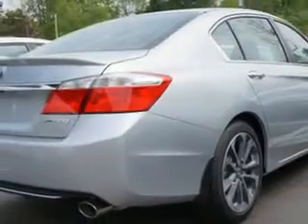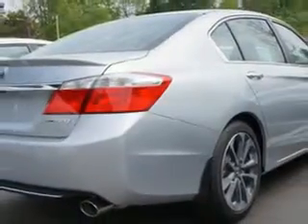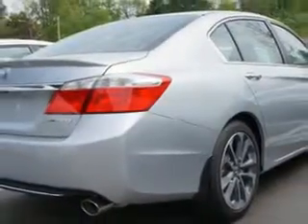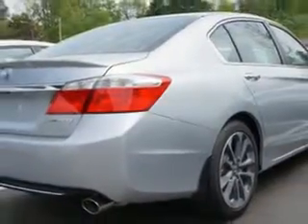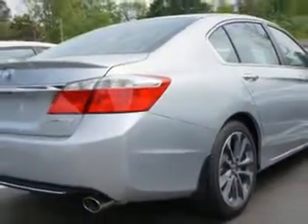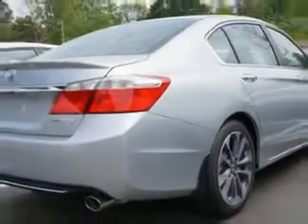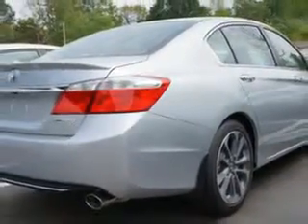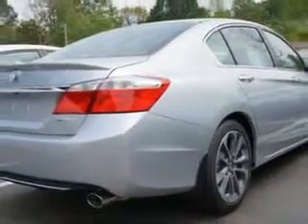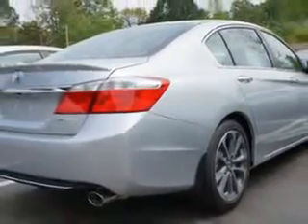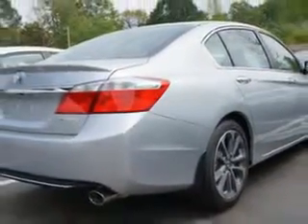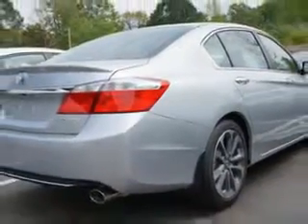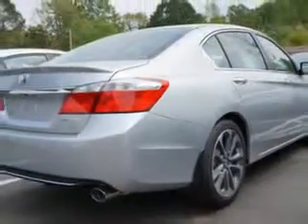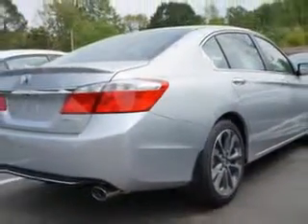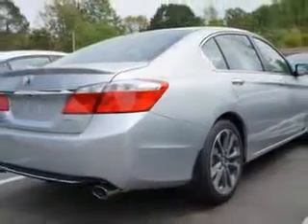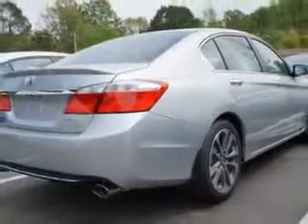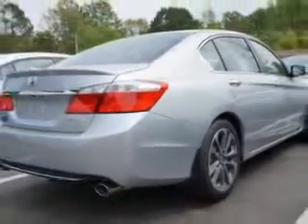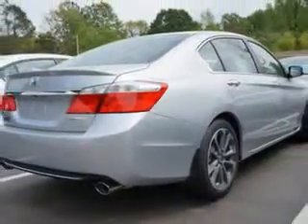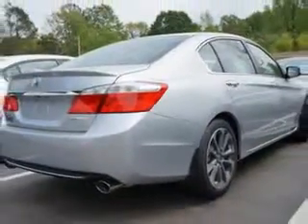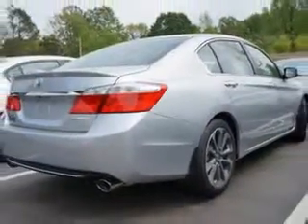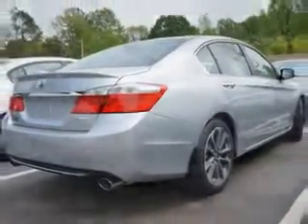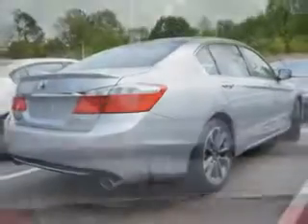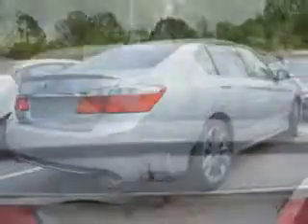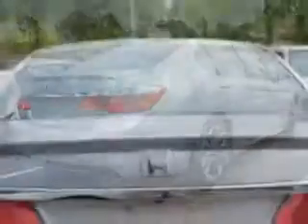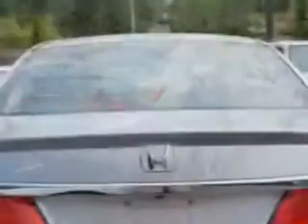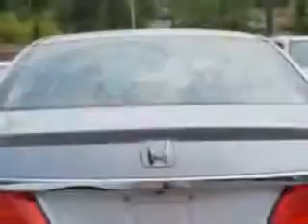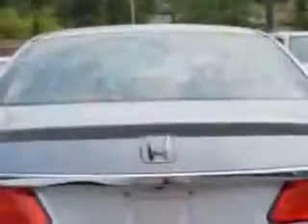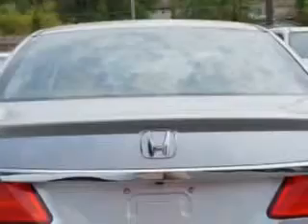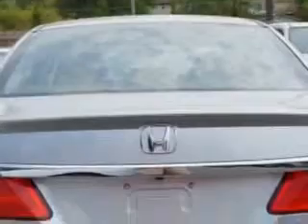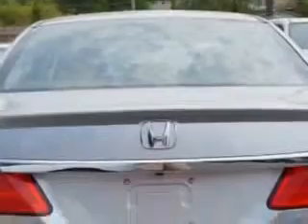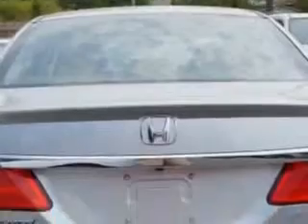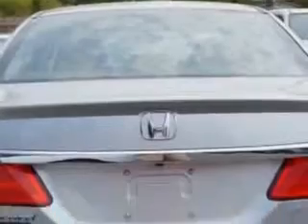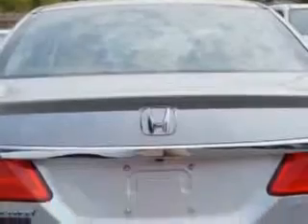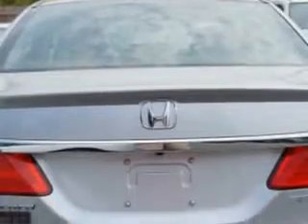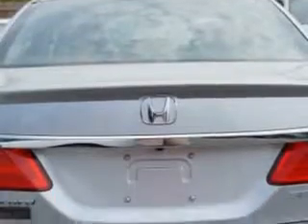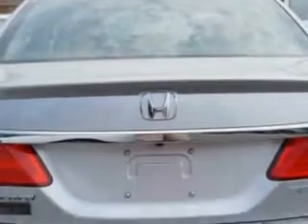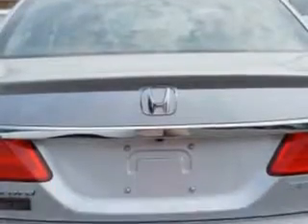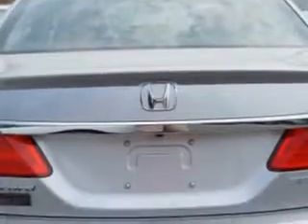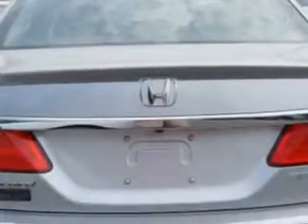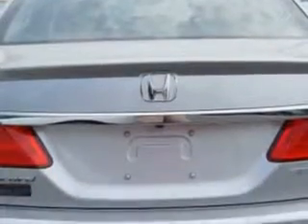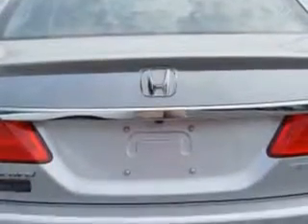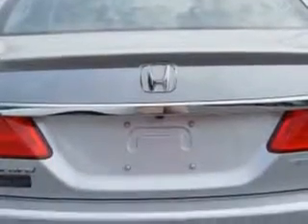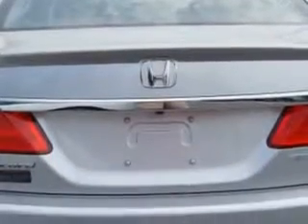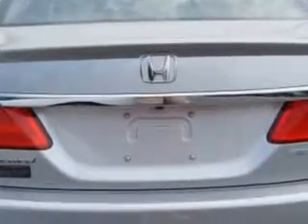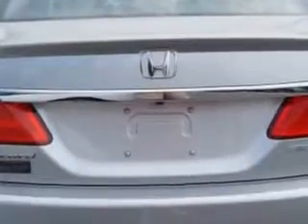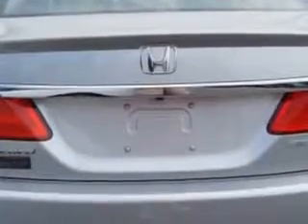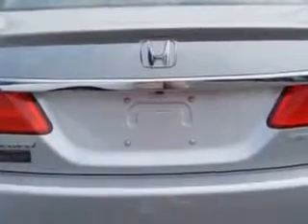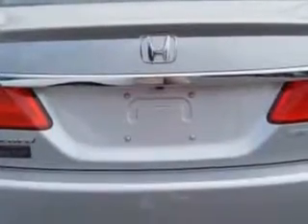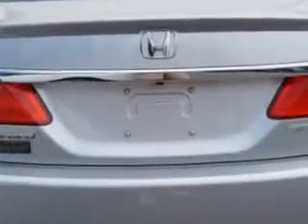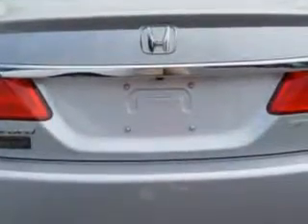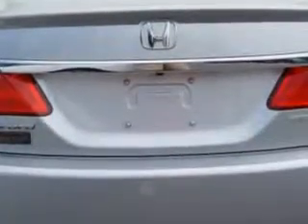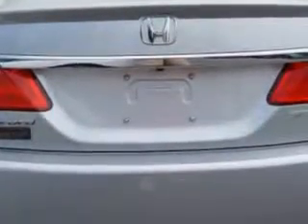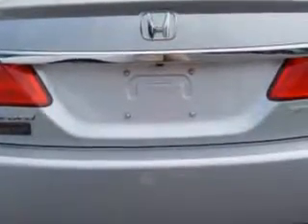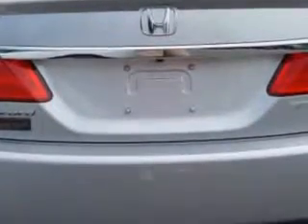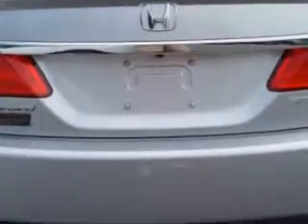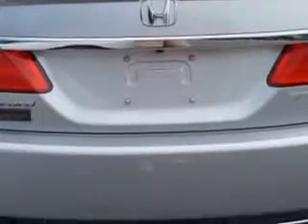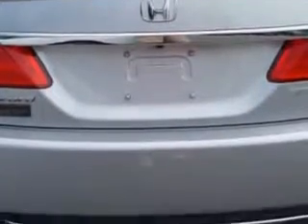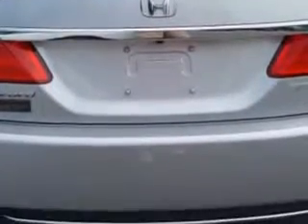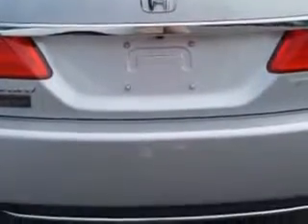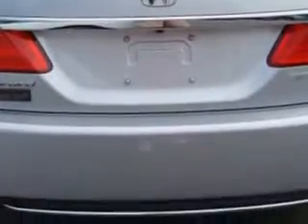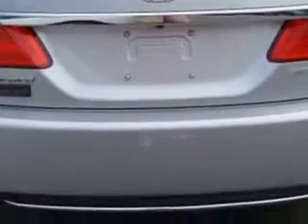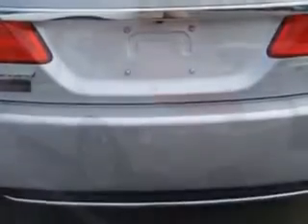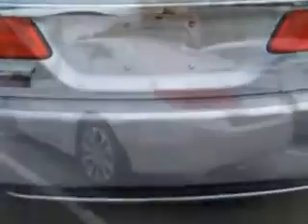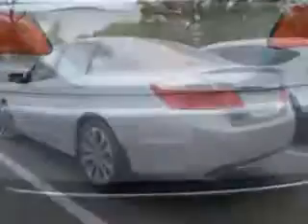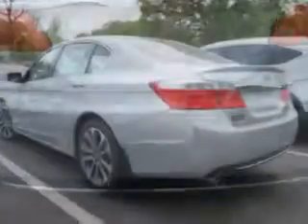Fuel data display, cargo light, and much more. Enjoy the drive and have peace of mind in this 2014 Honda Accord.